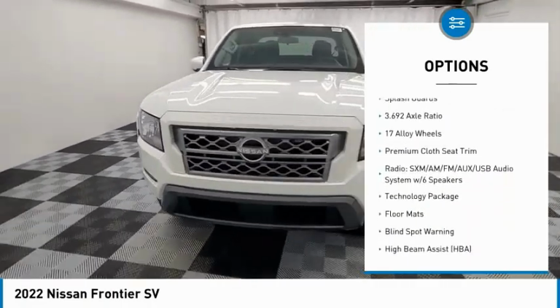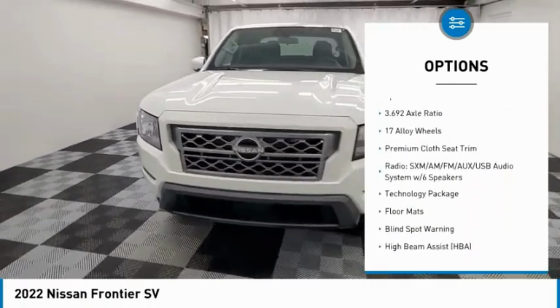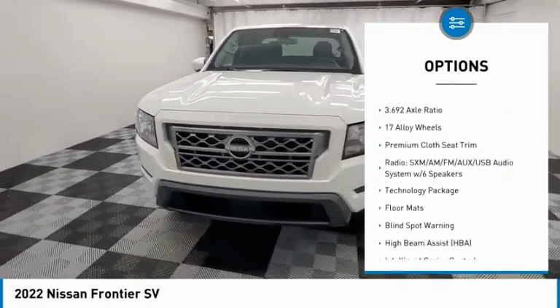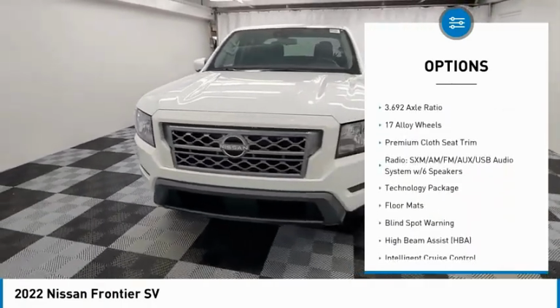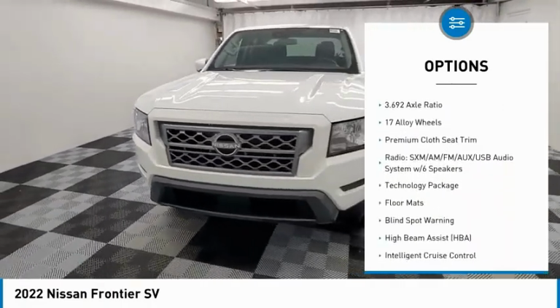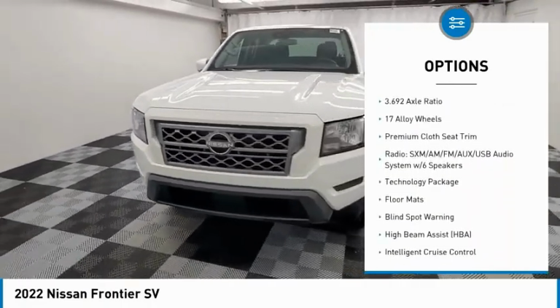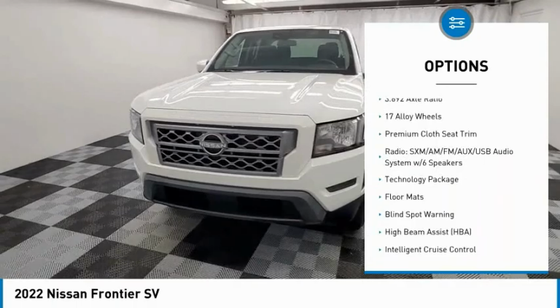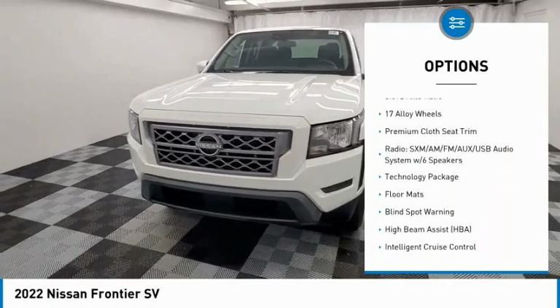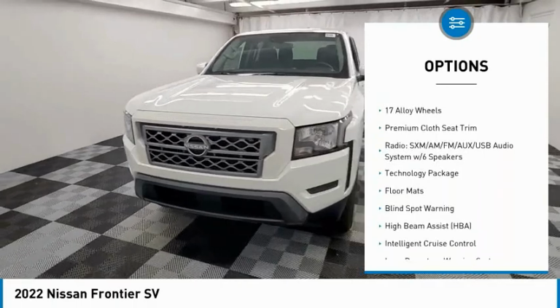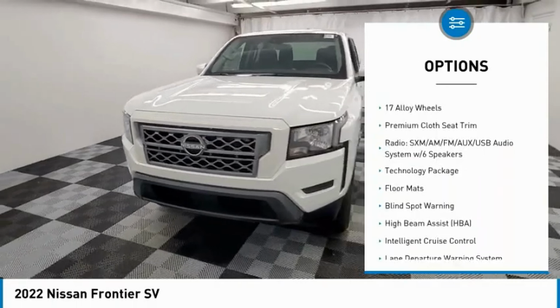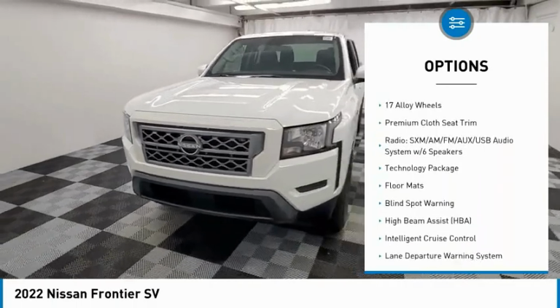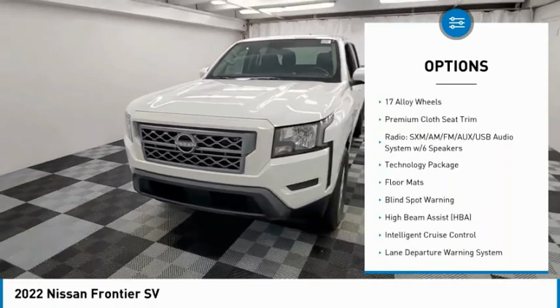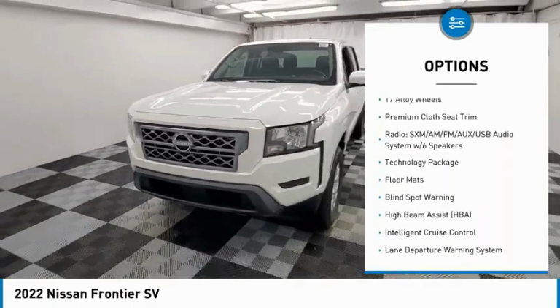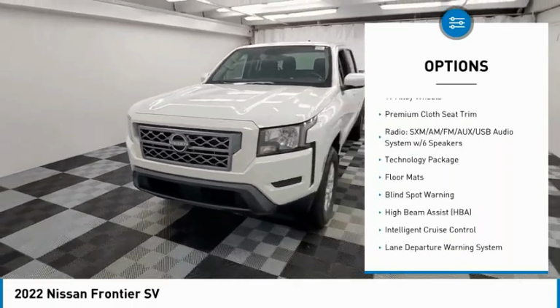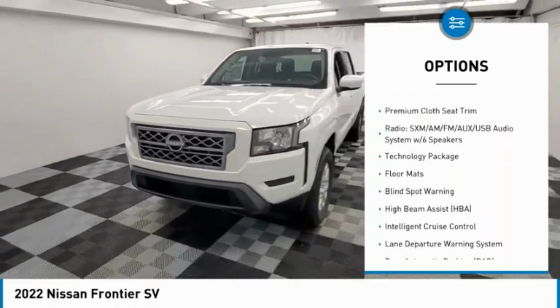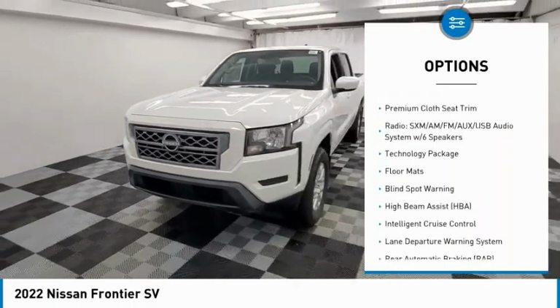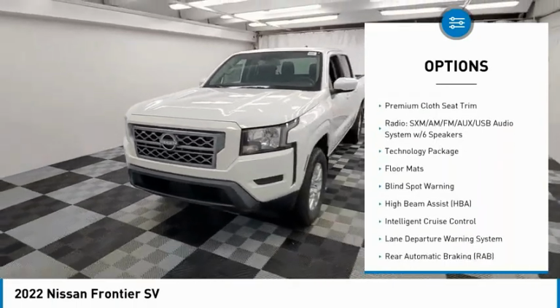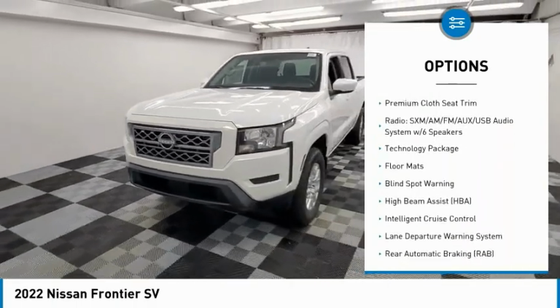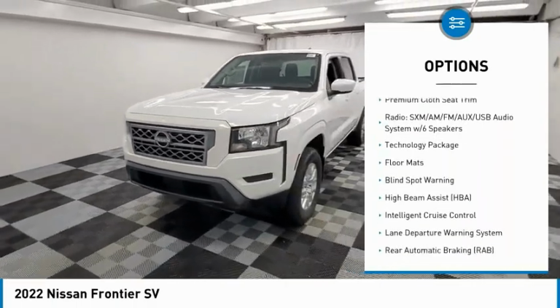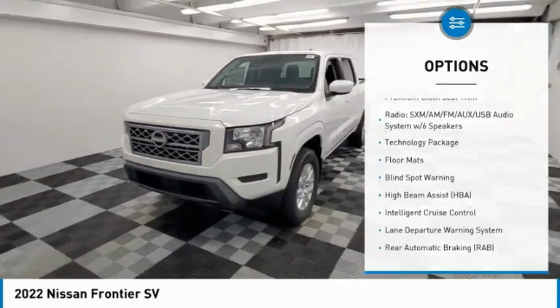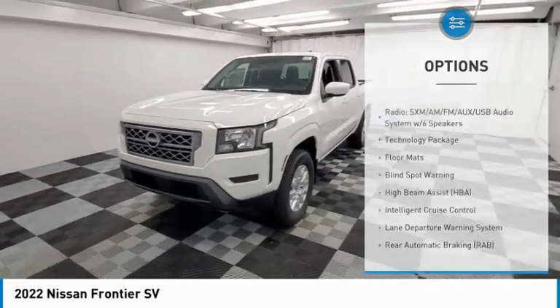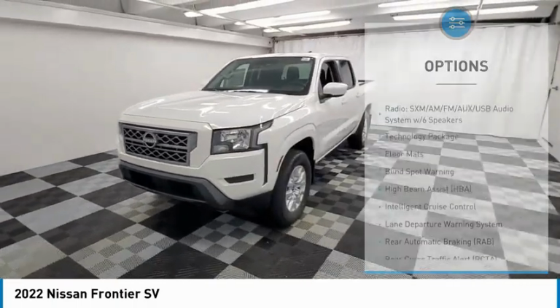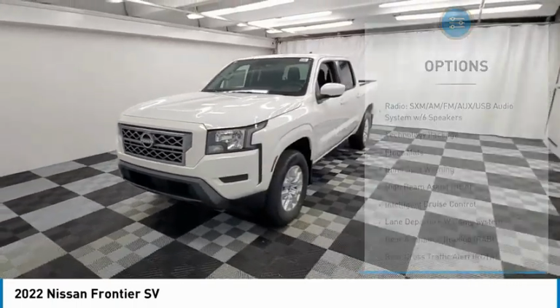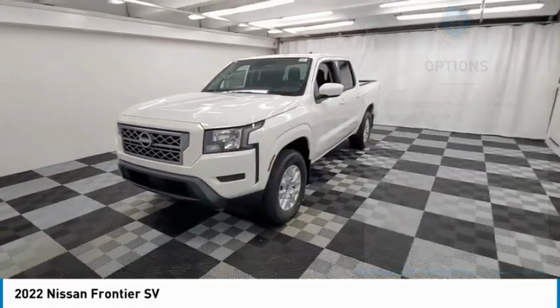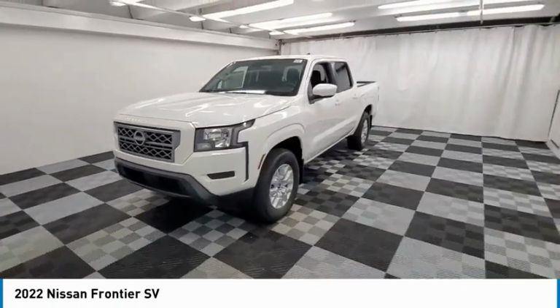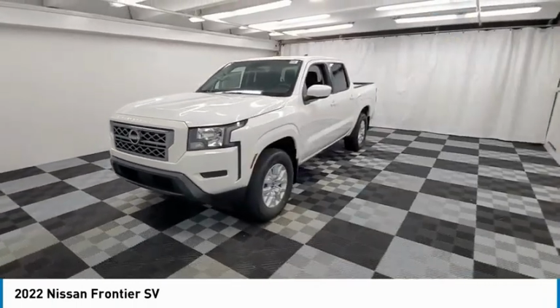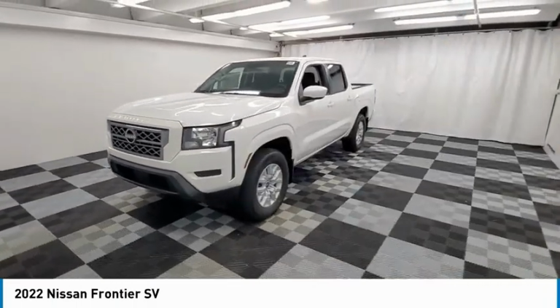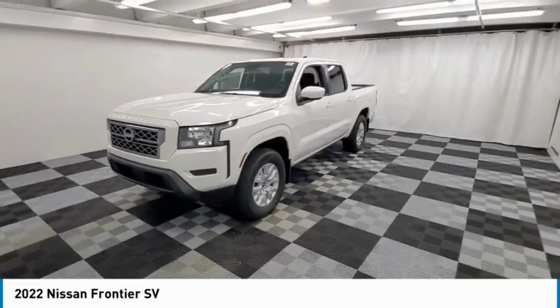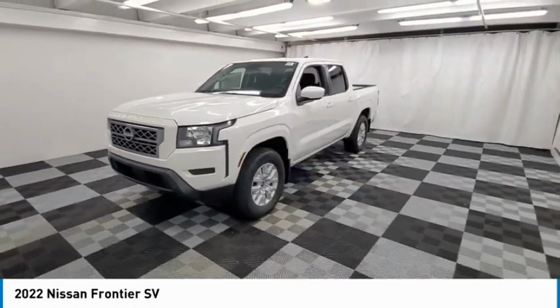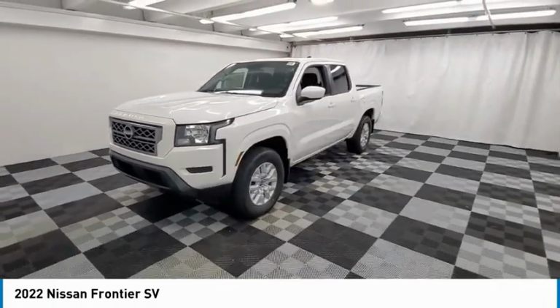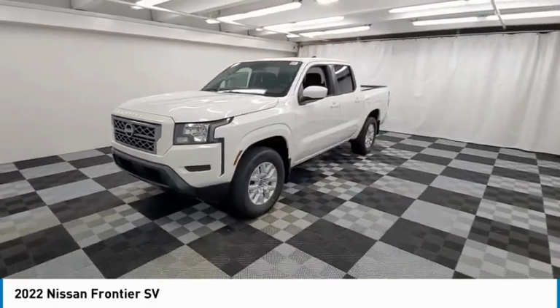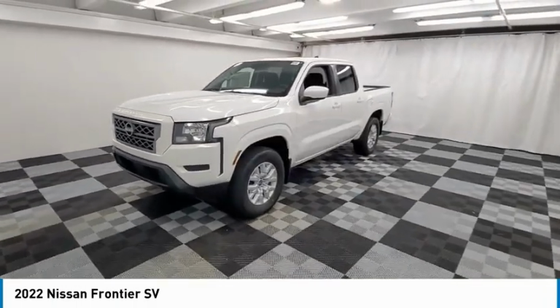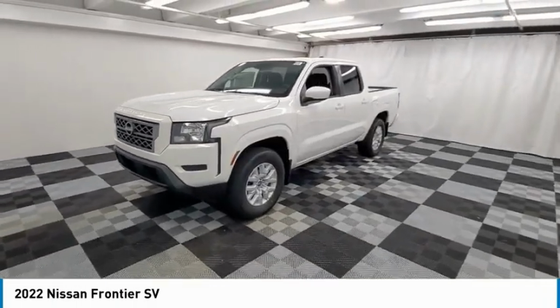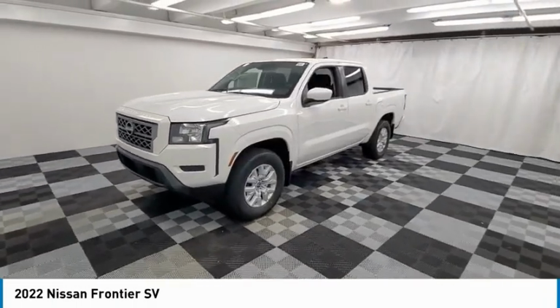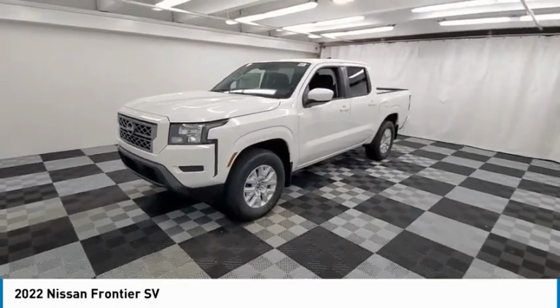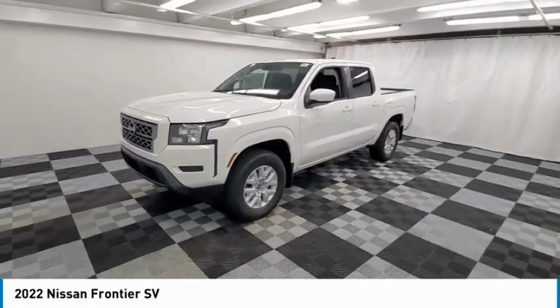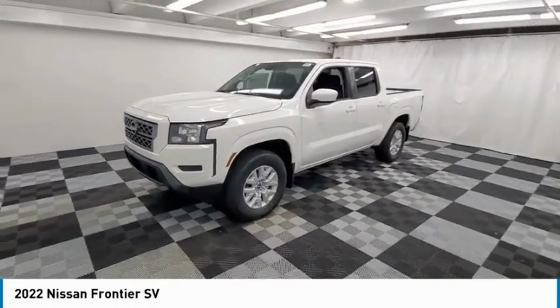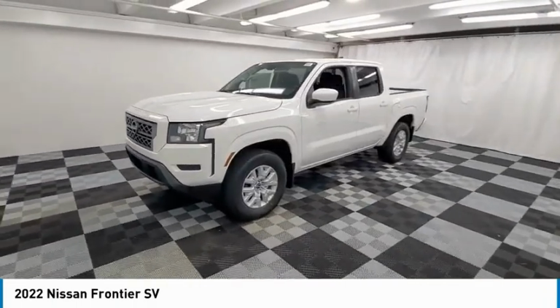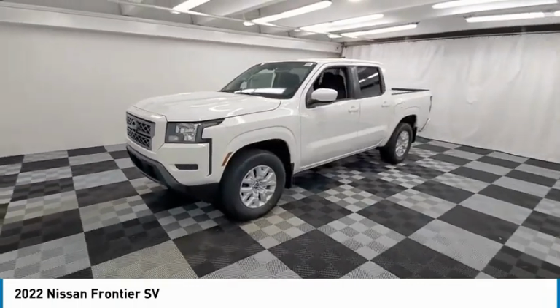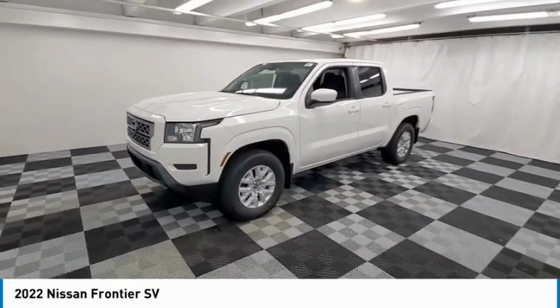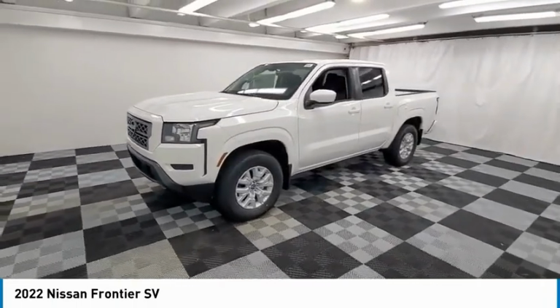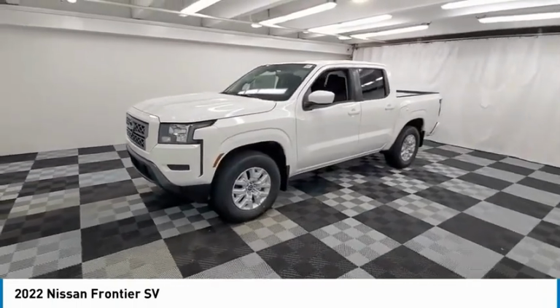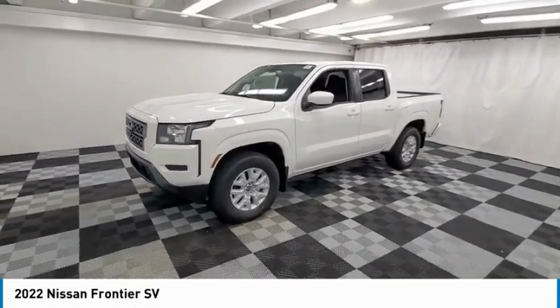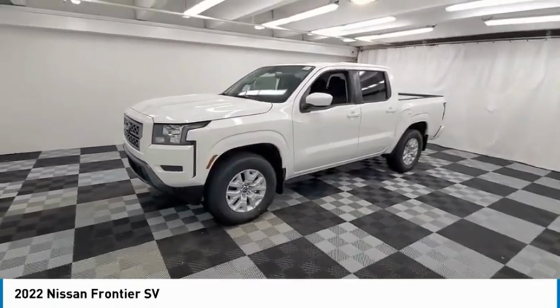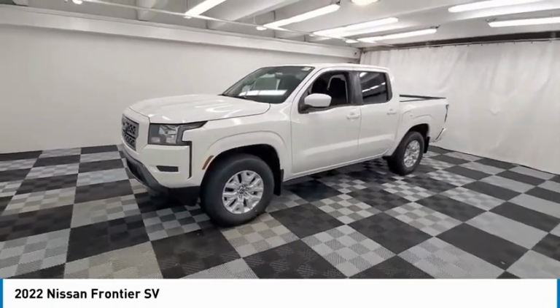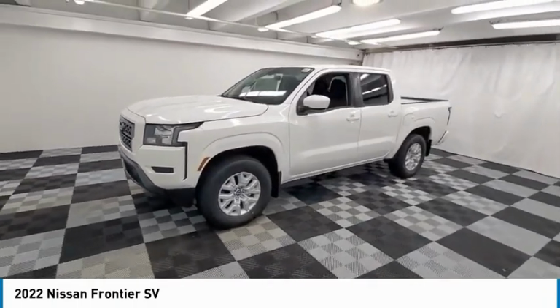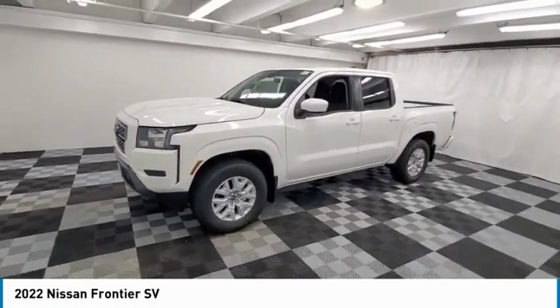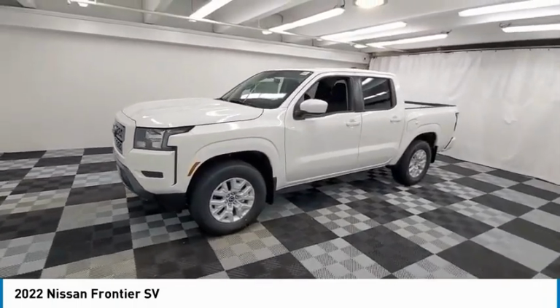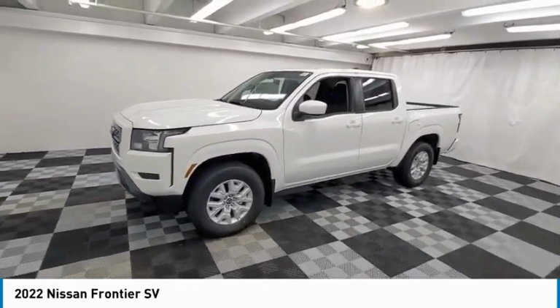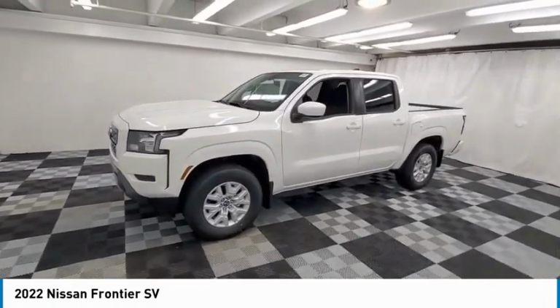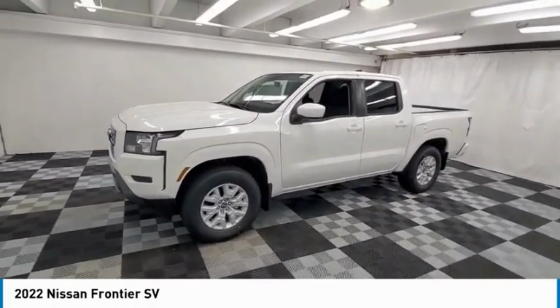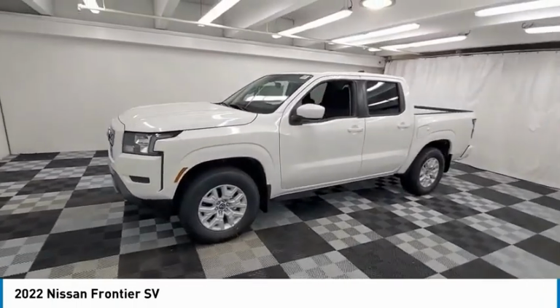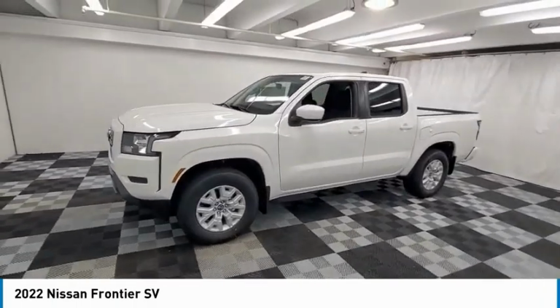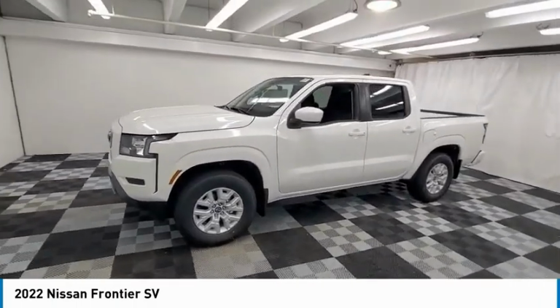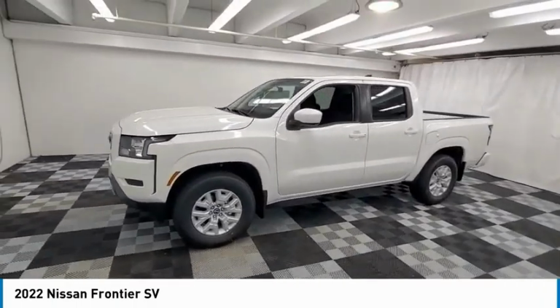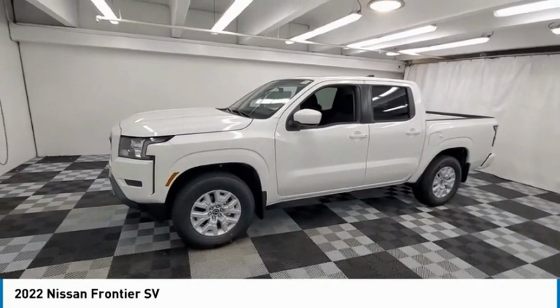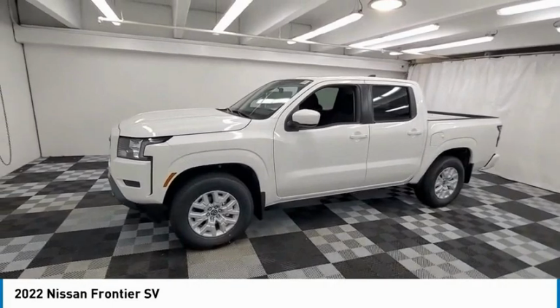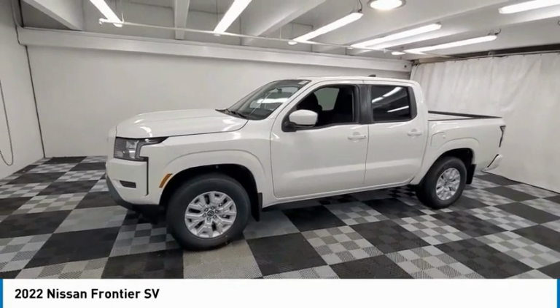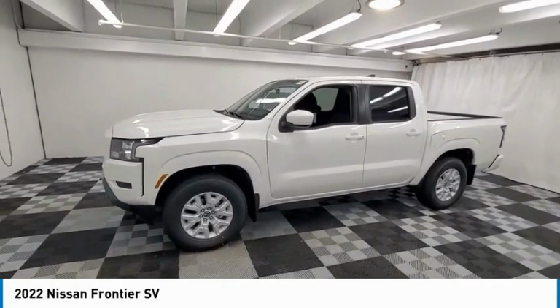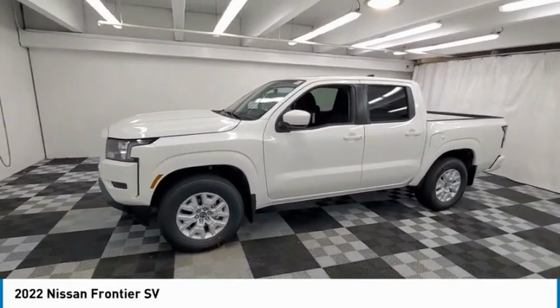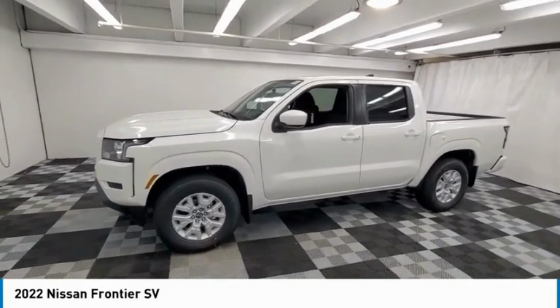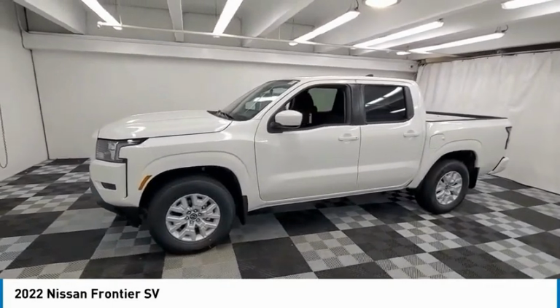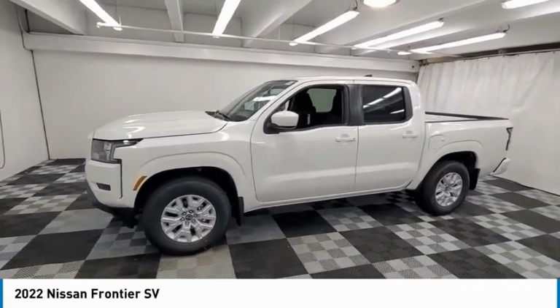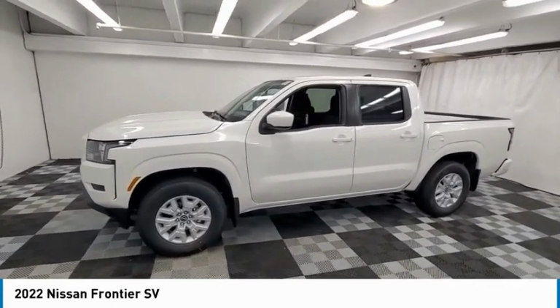Remote keyless entry, rear sonar system, speed control, front wheel independent suspension, splash guards.